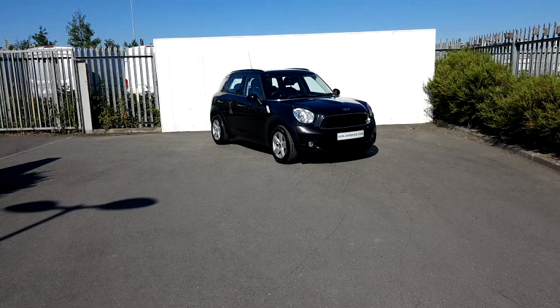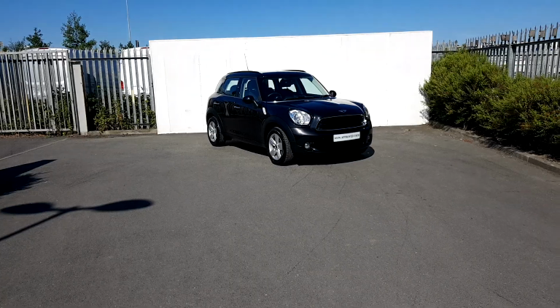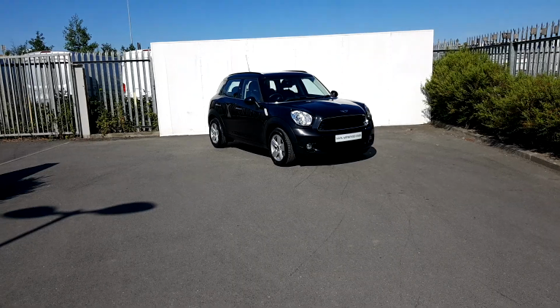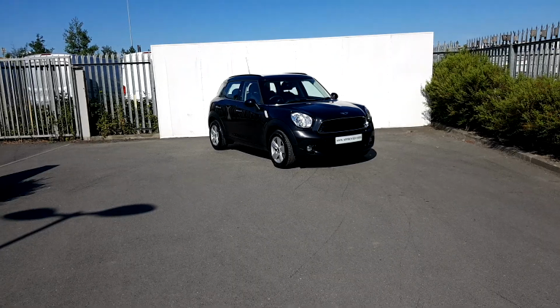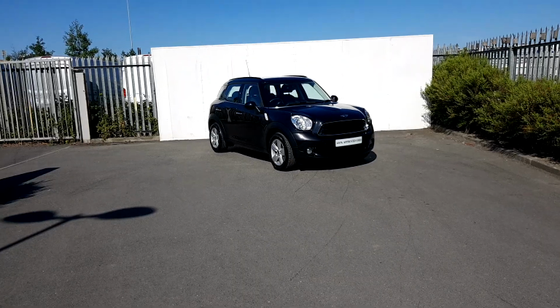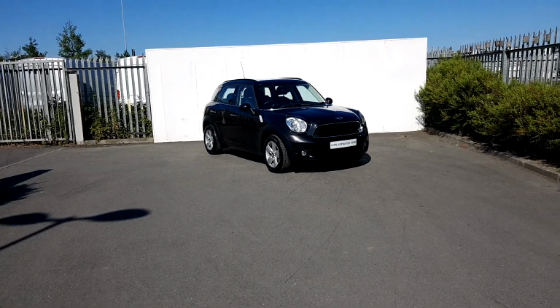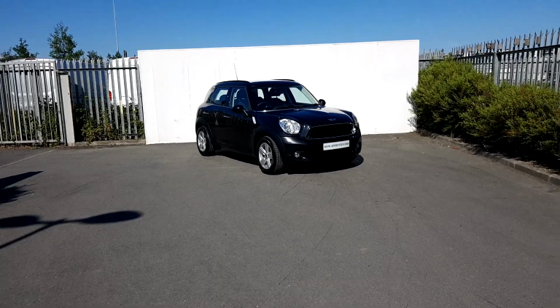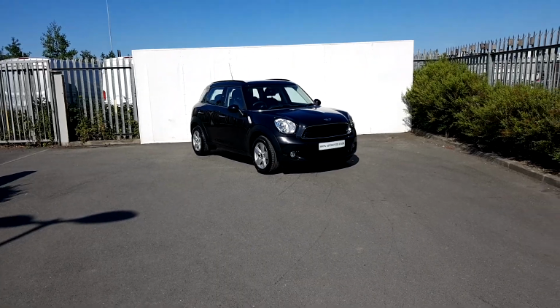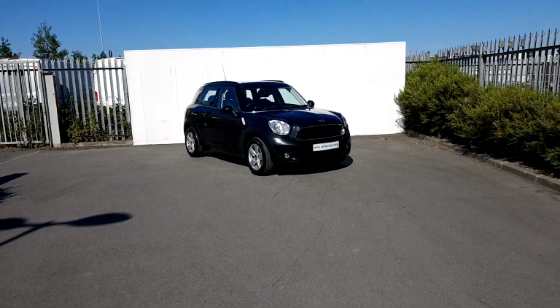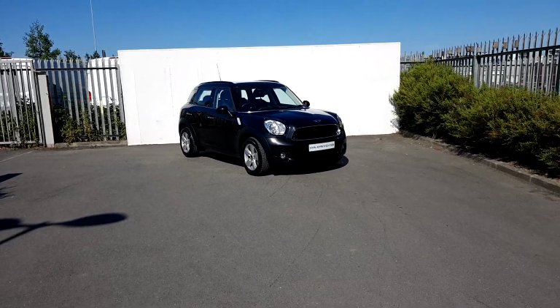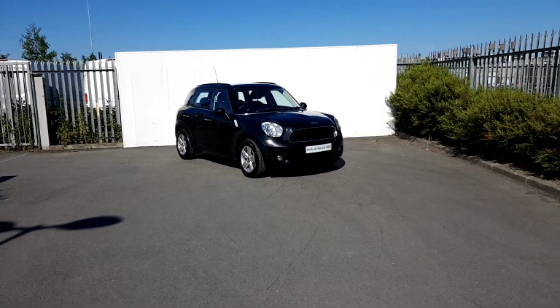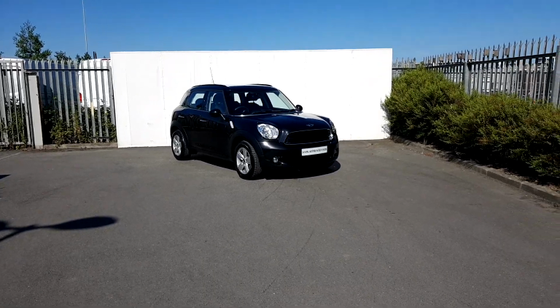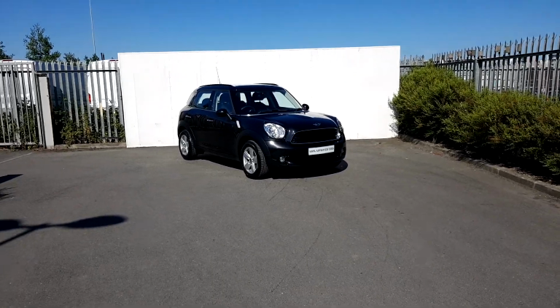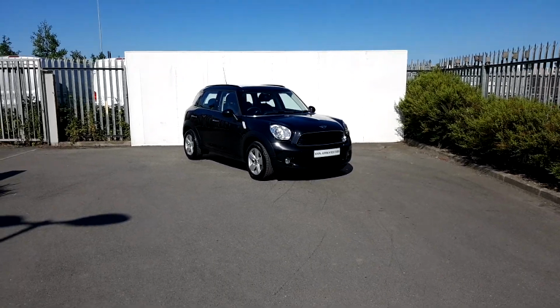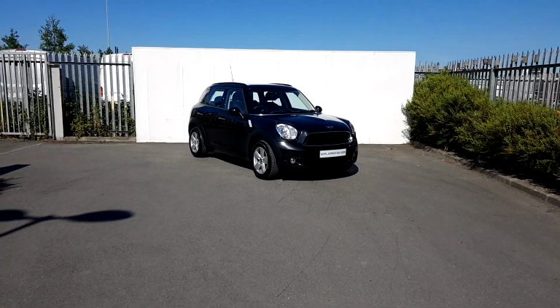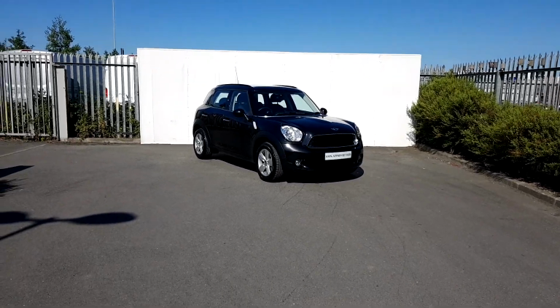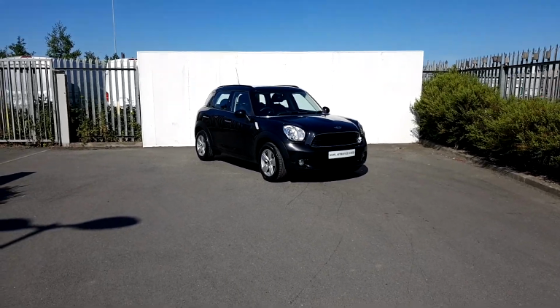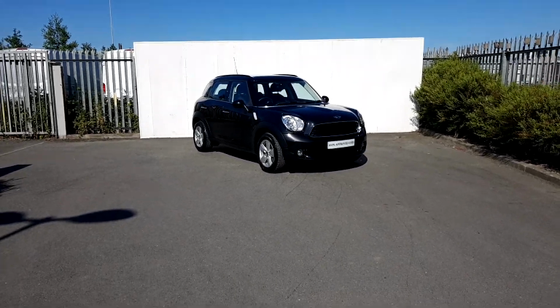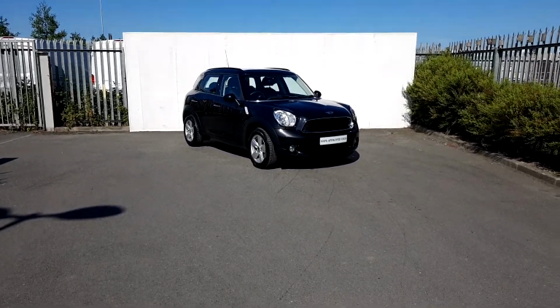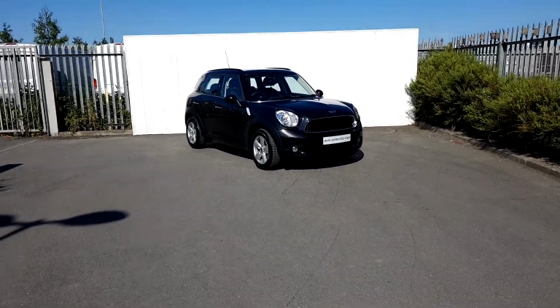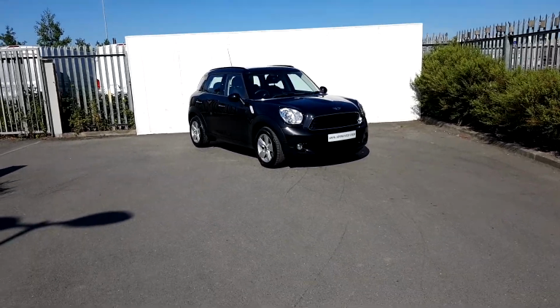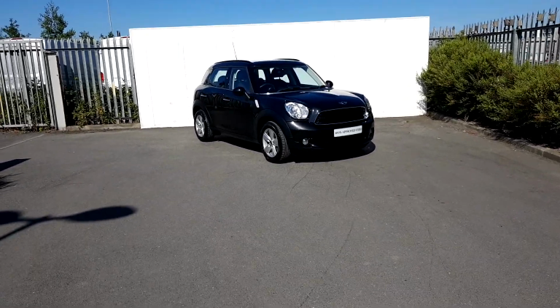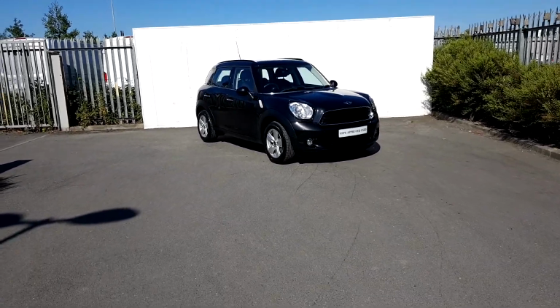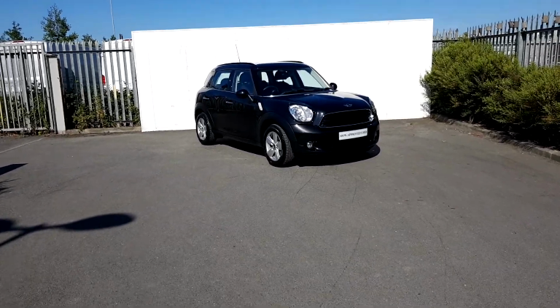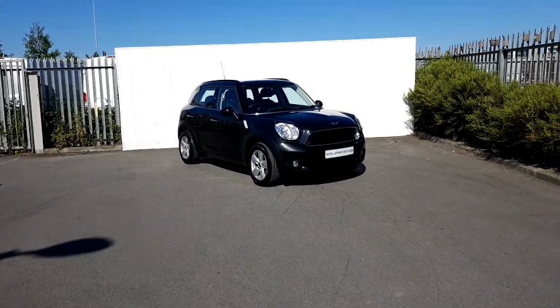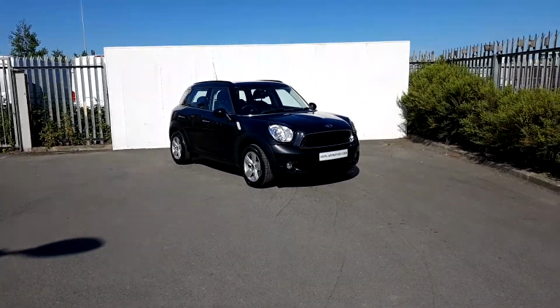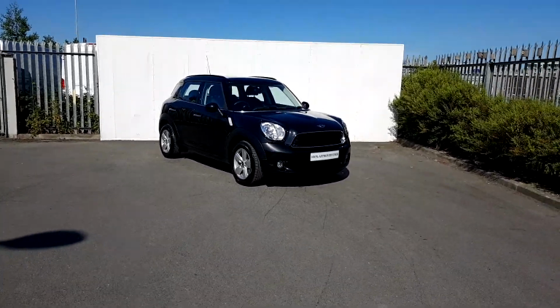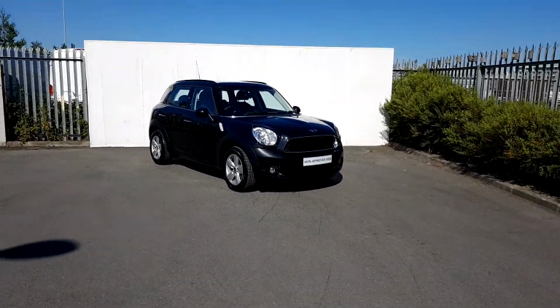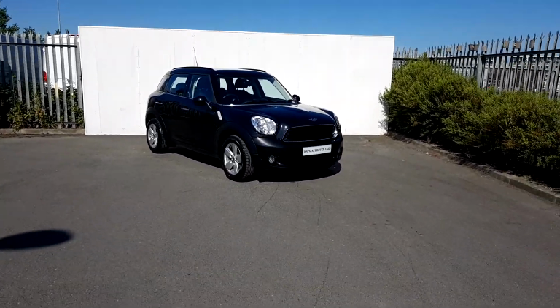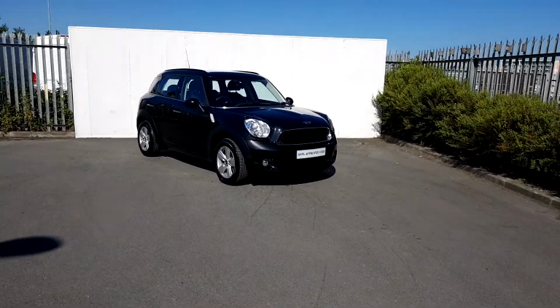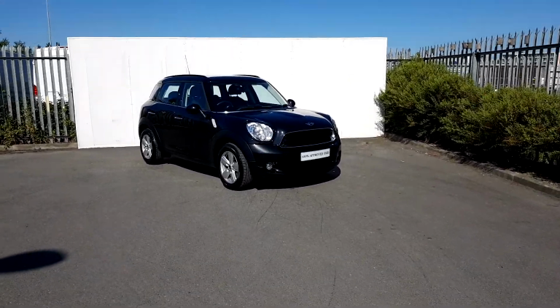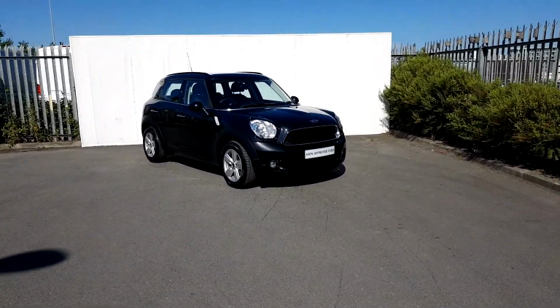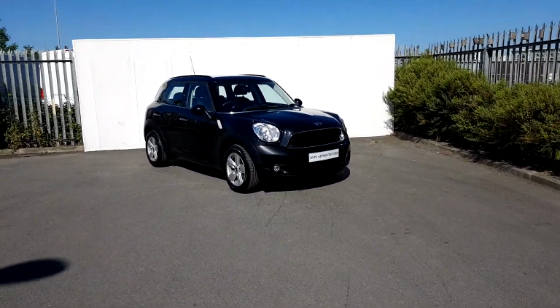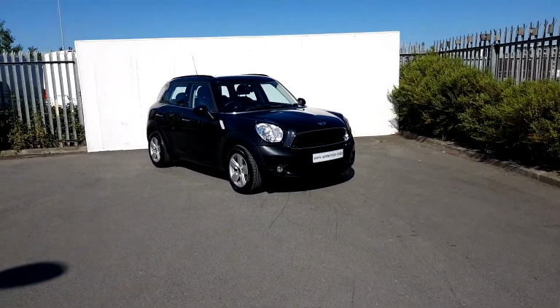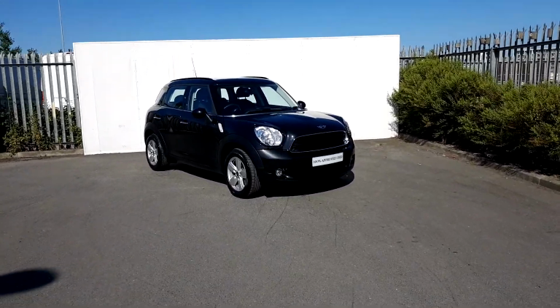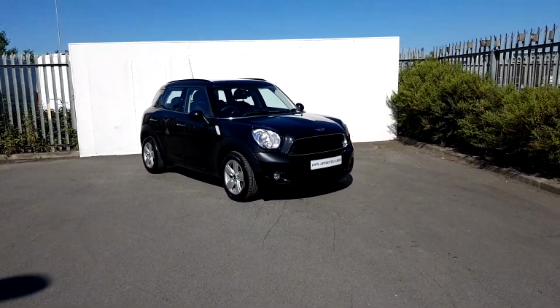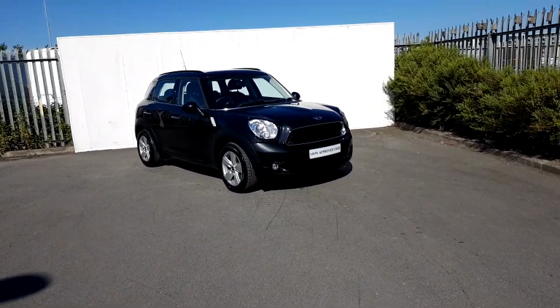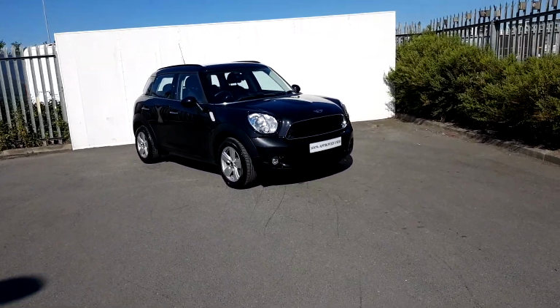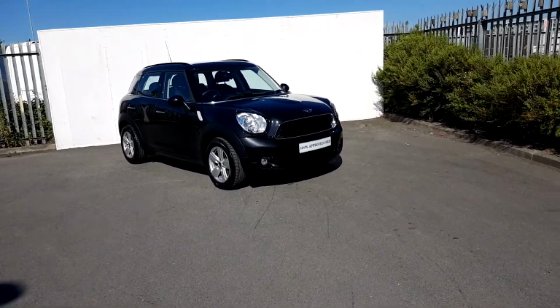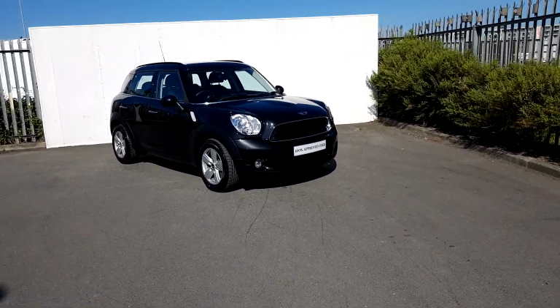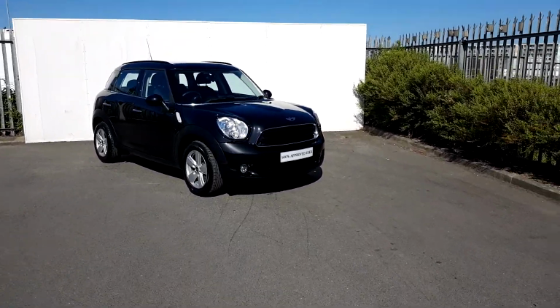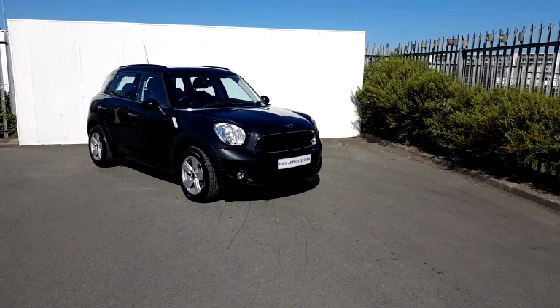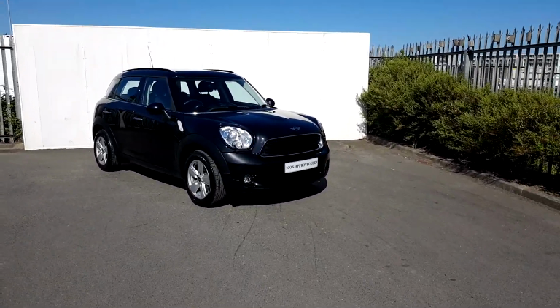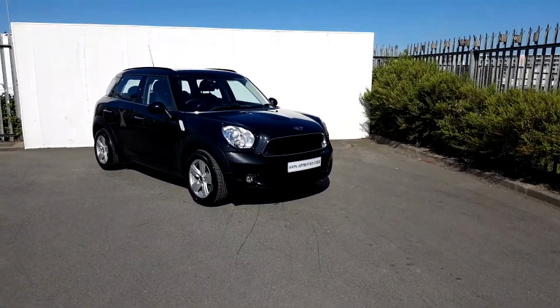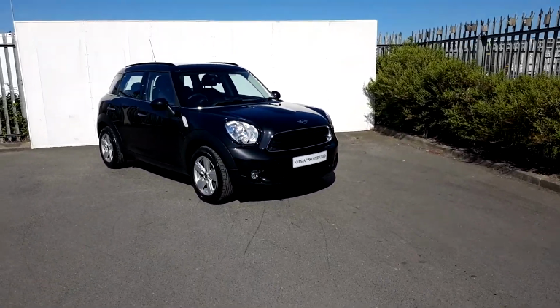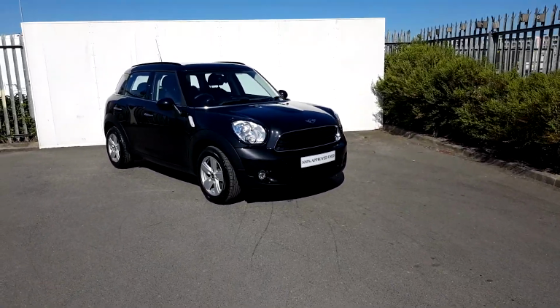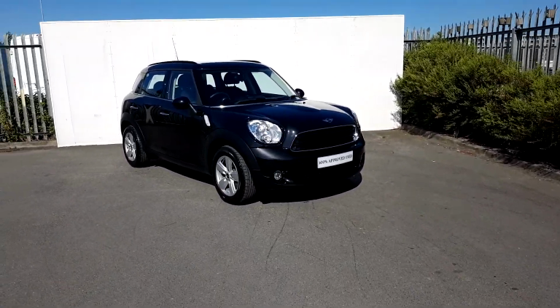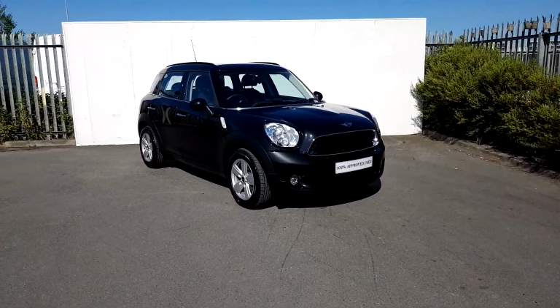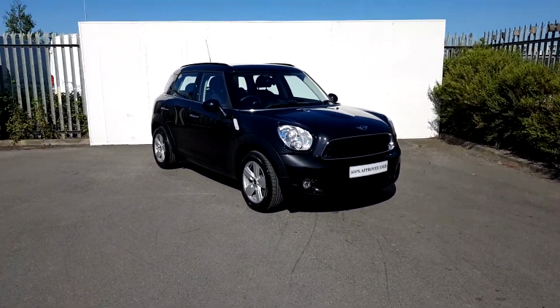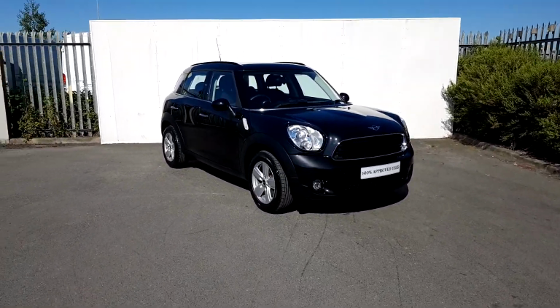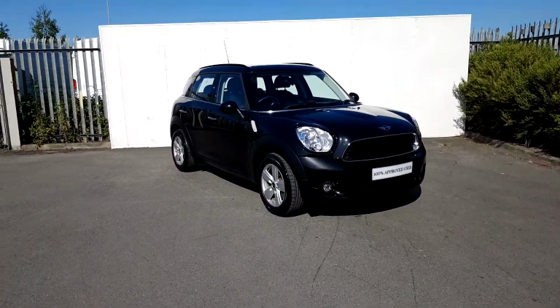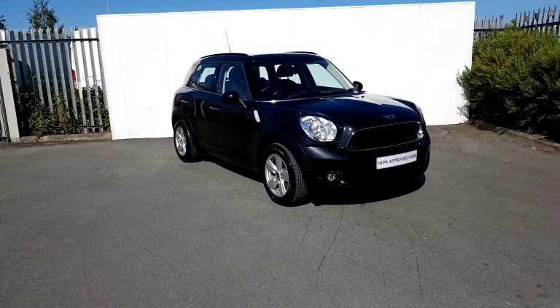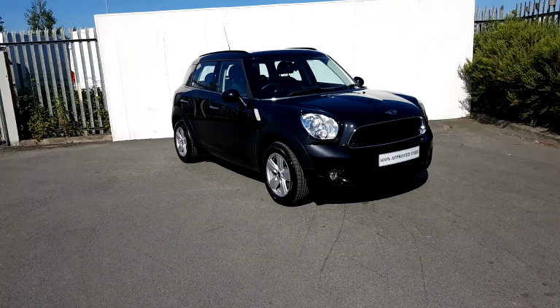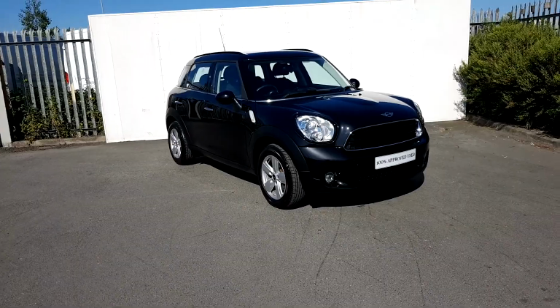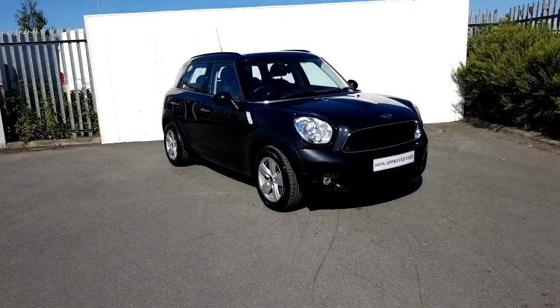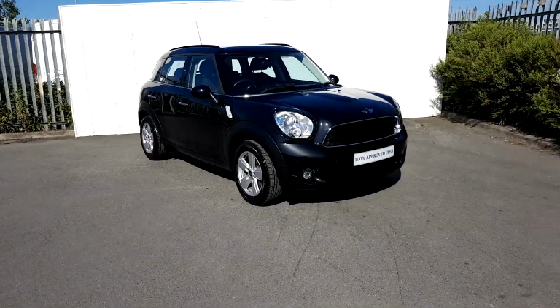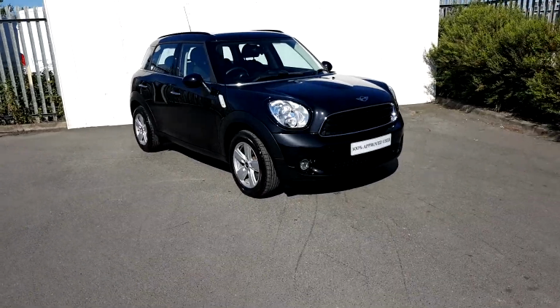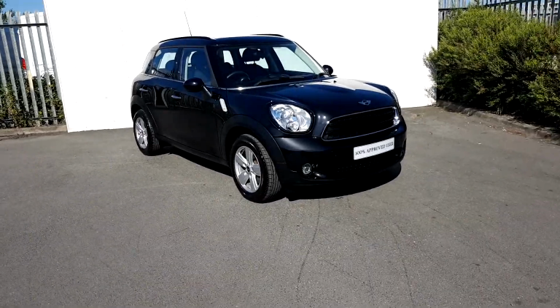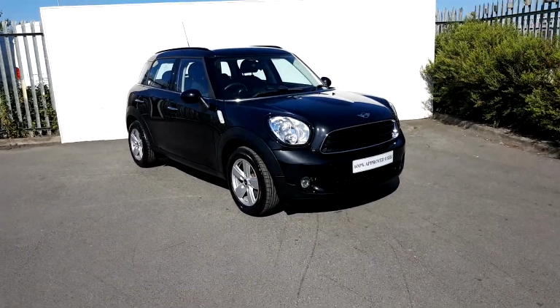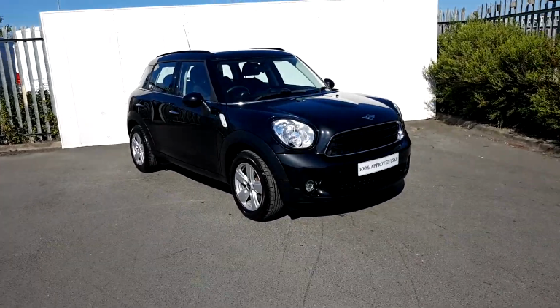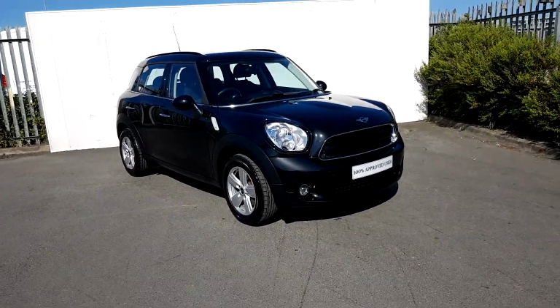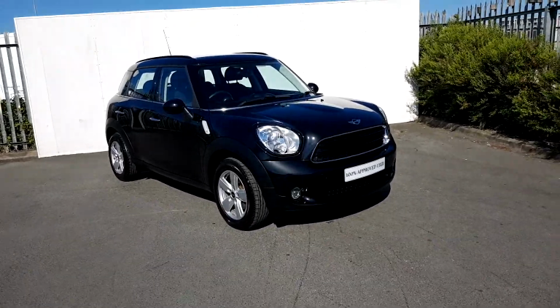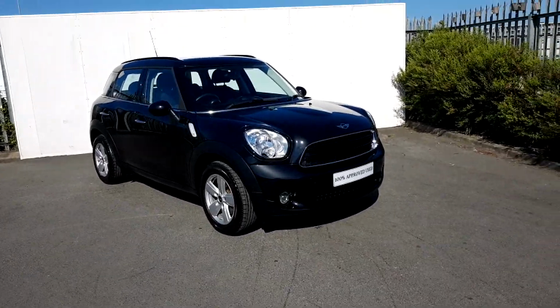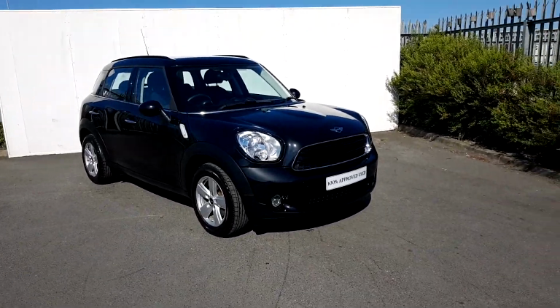Hi, it's Dylan here at Joe Ruffey Motors with MINI. Today I'm going to be talking to you about this MINI Cooper Countryman.